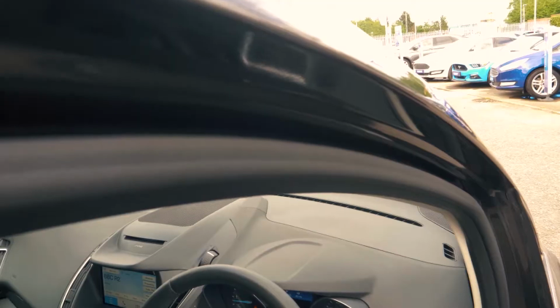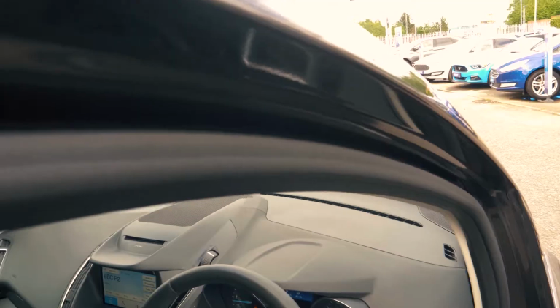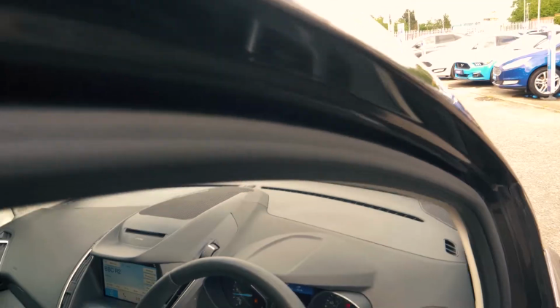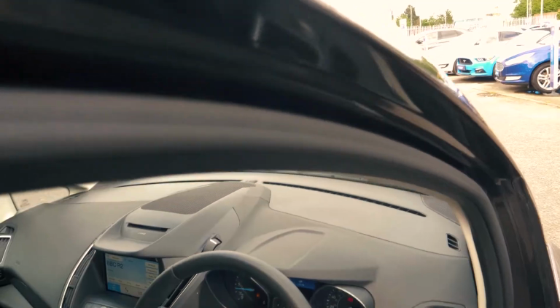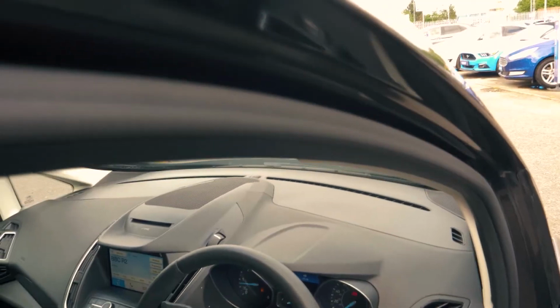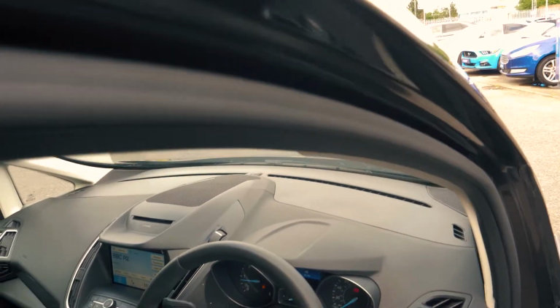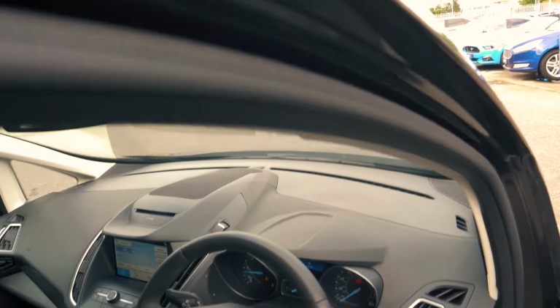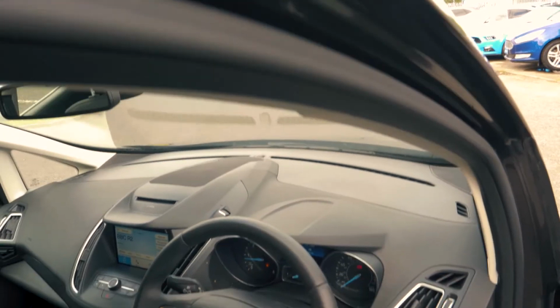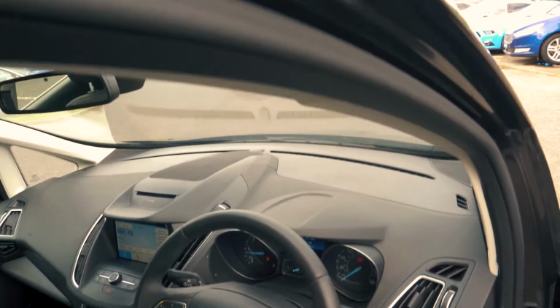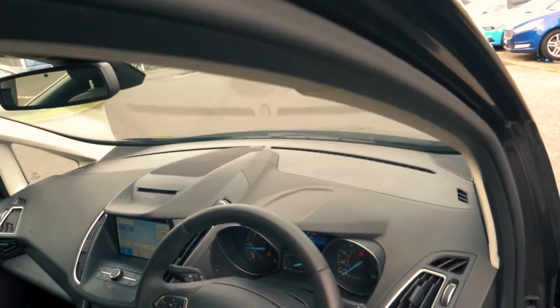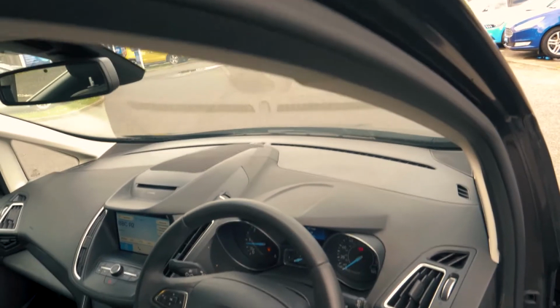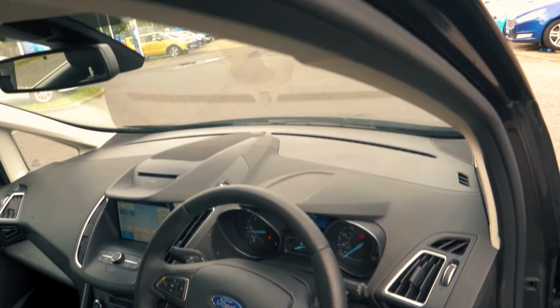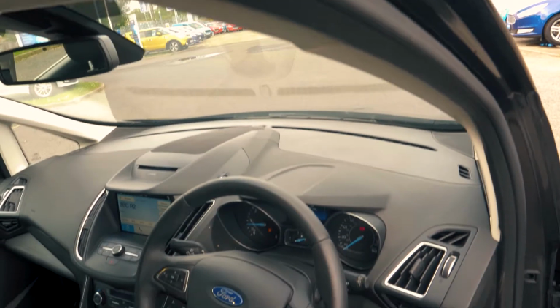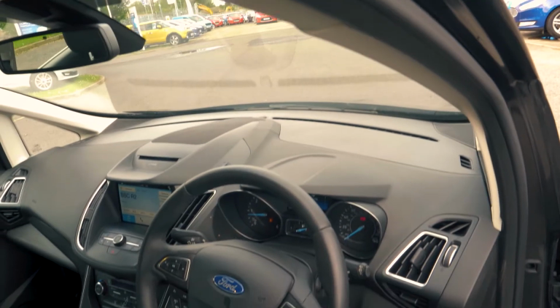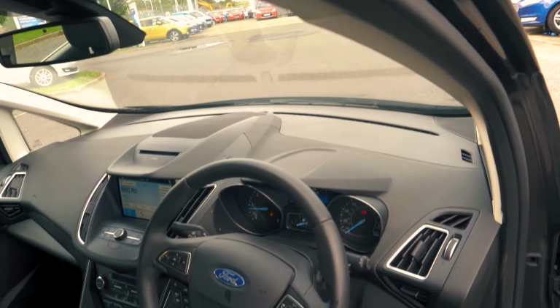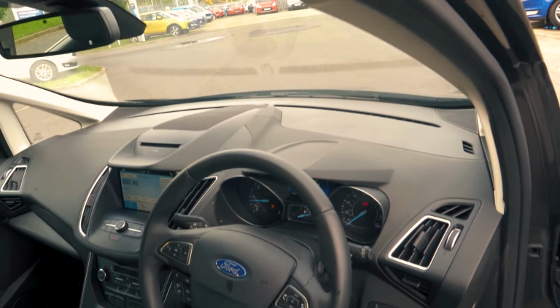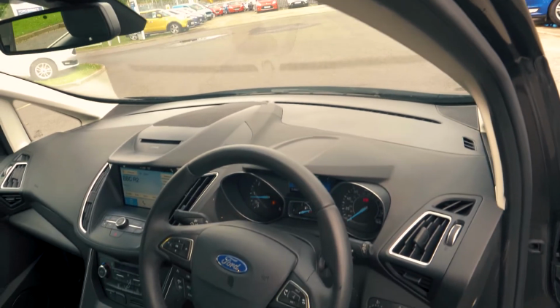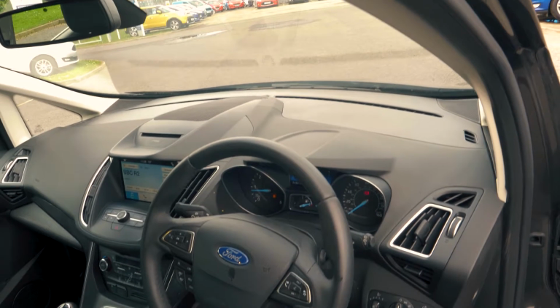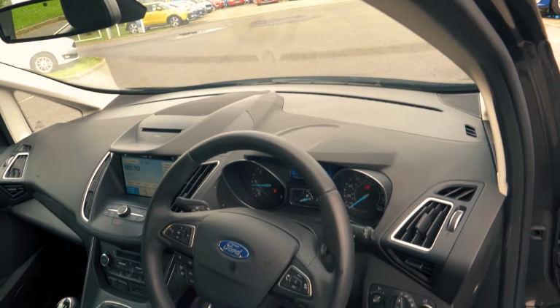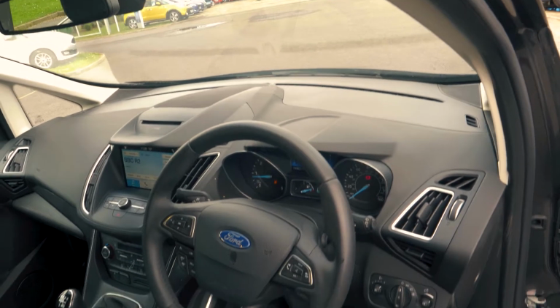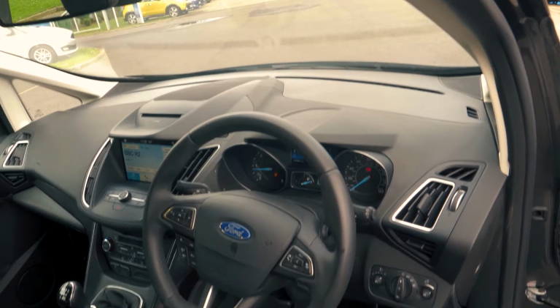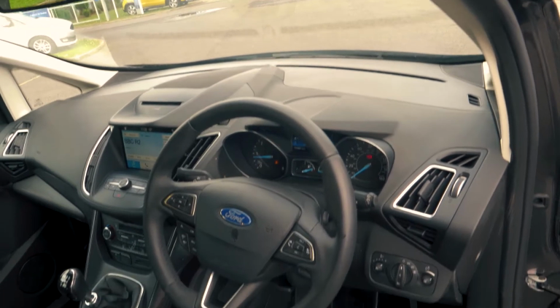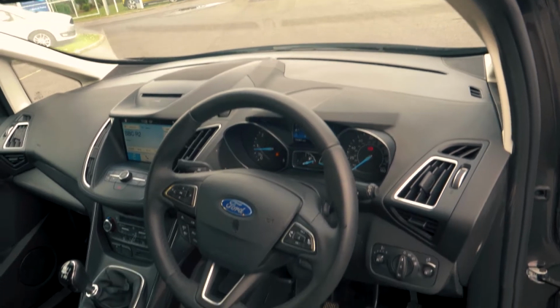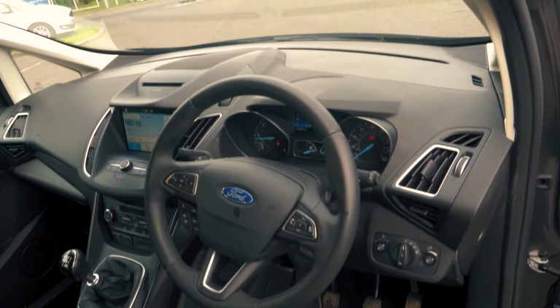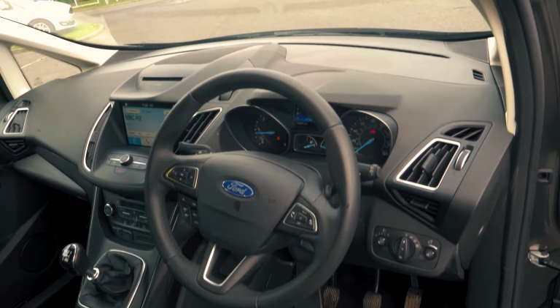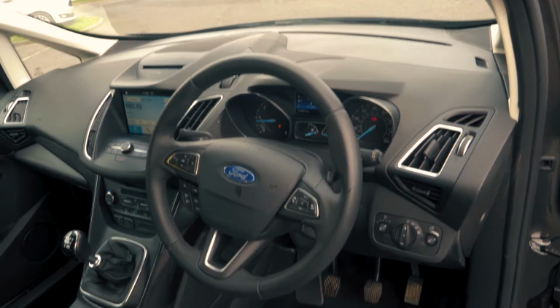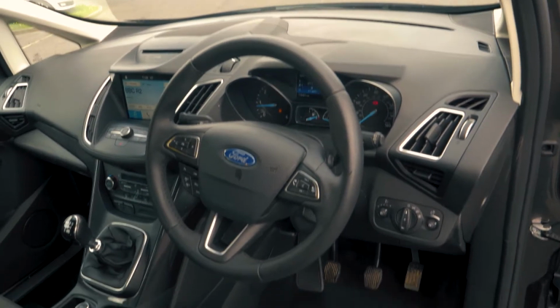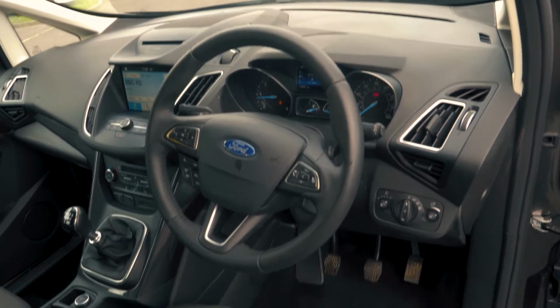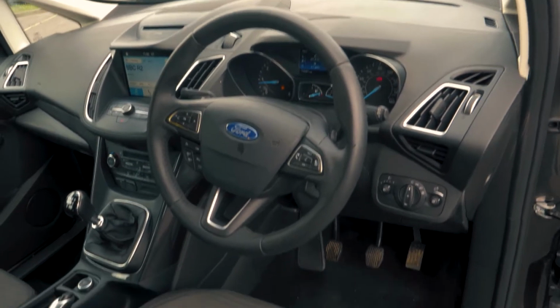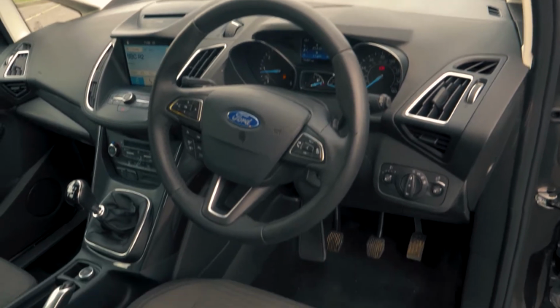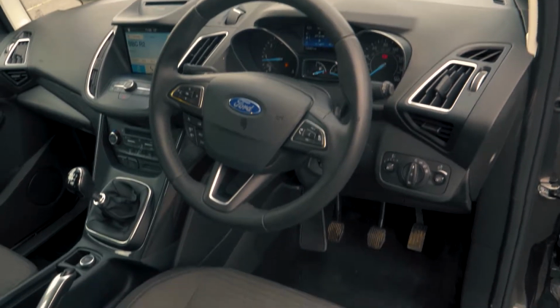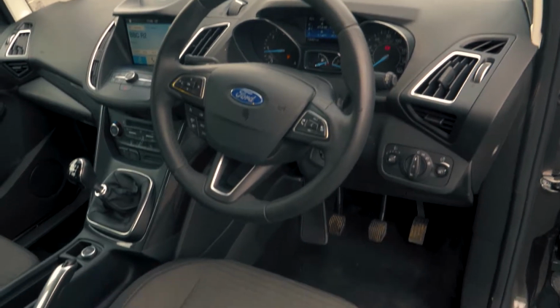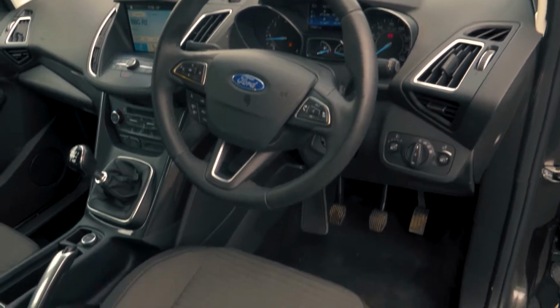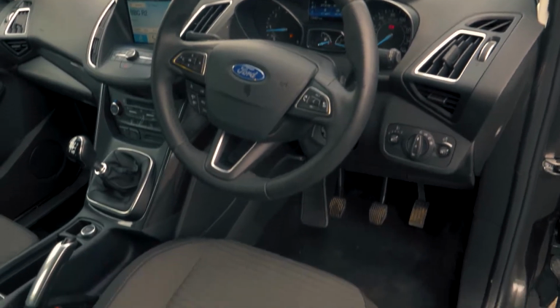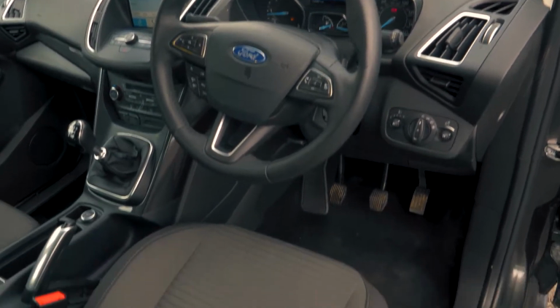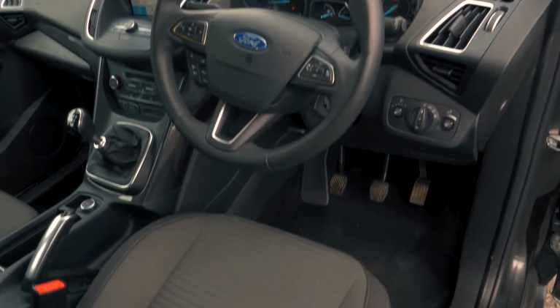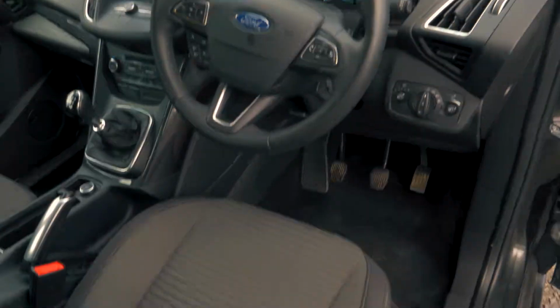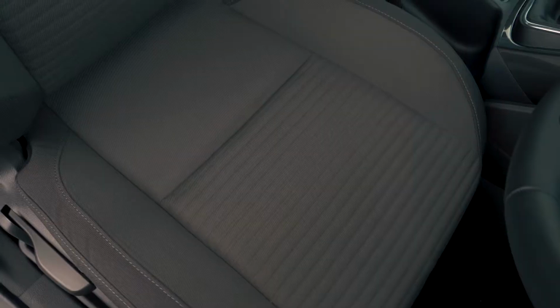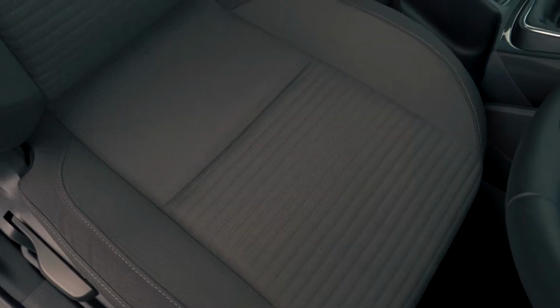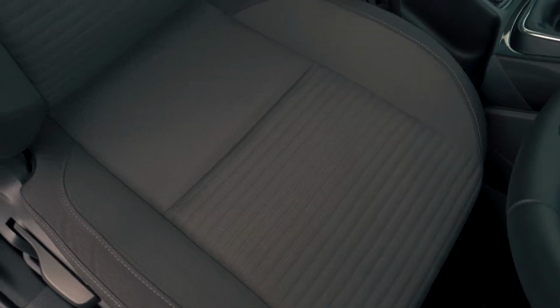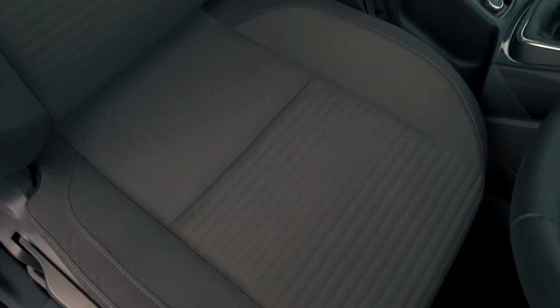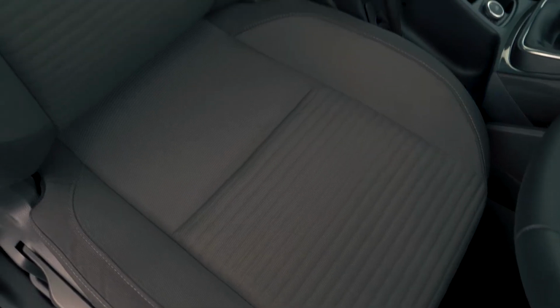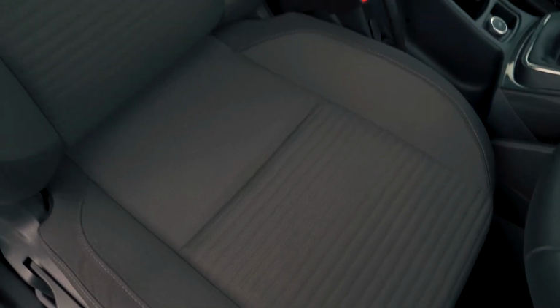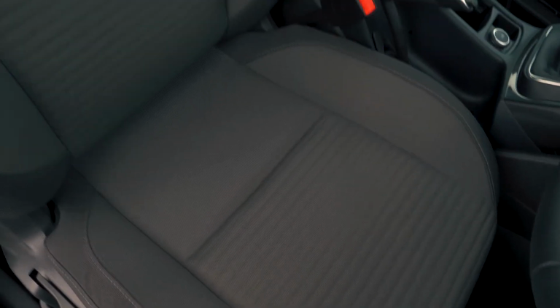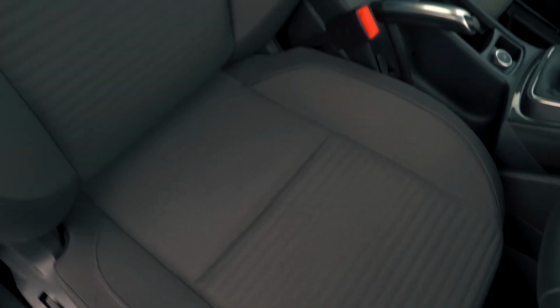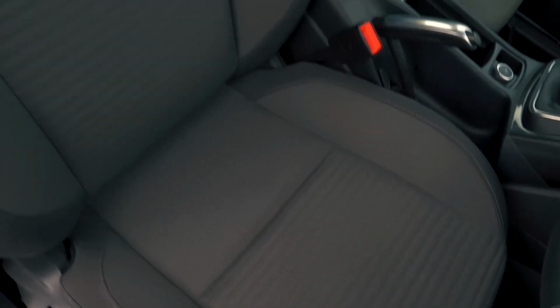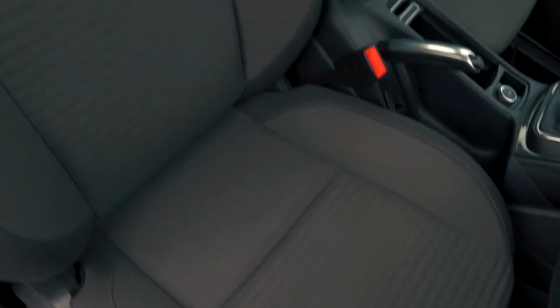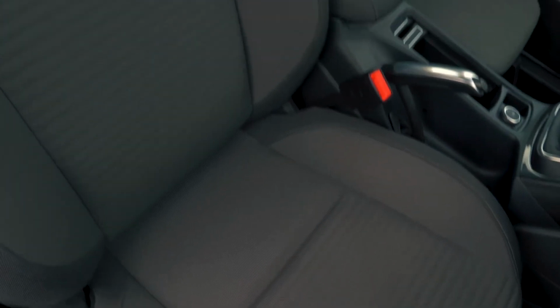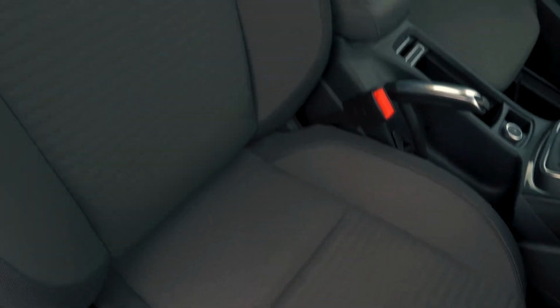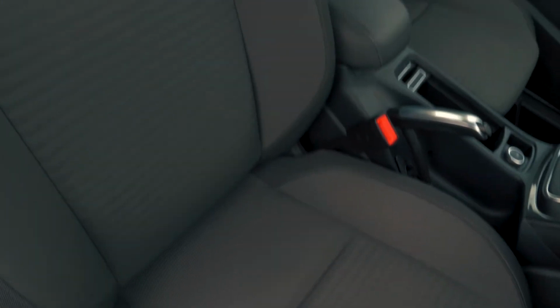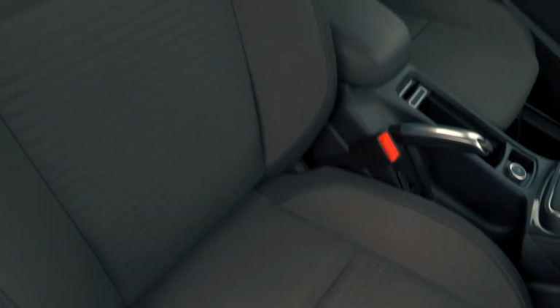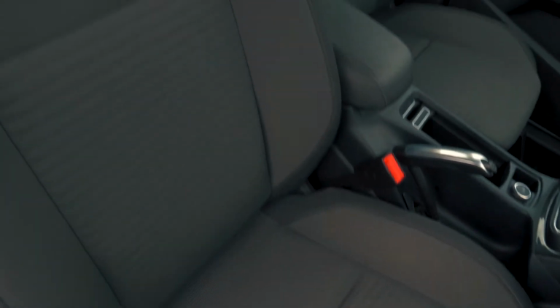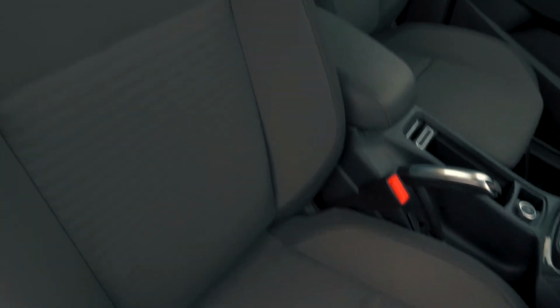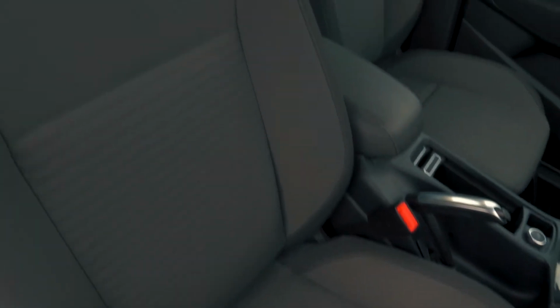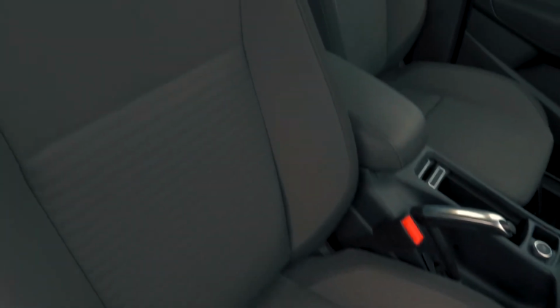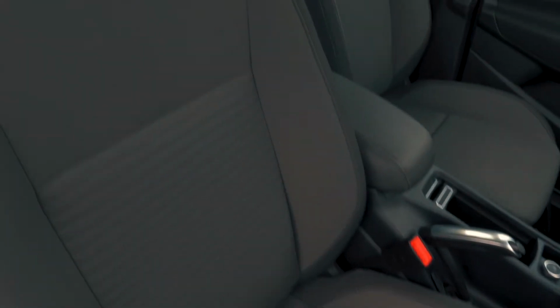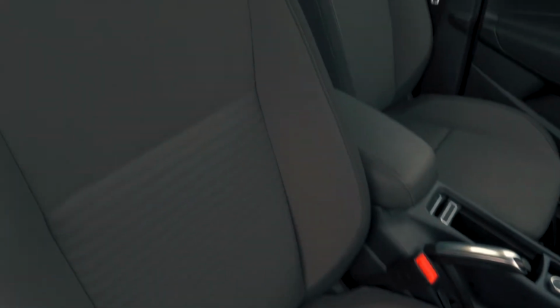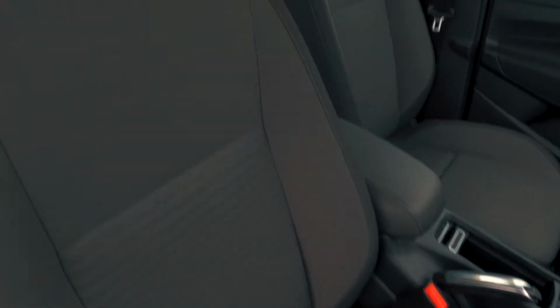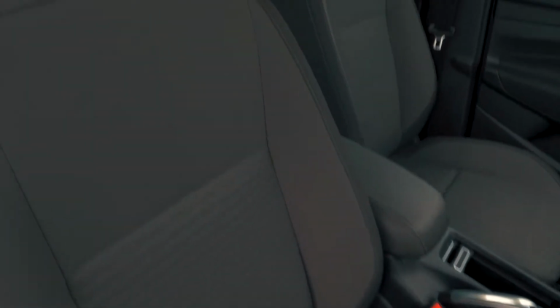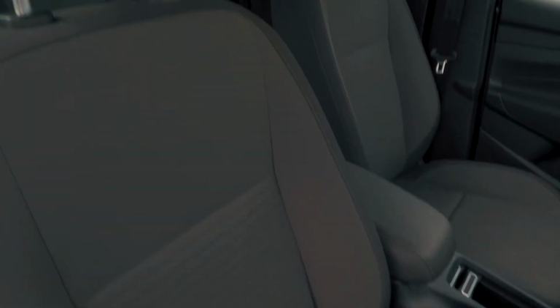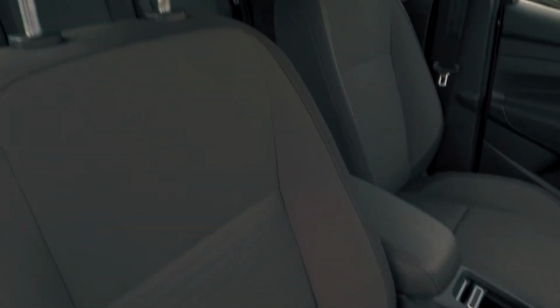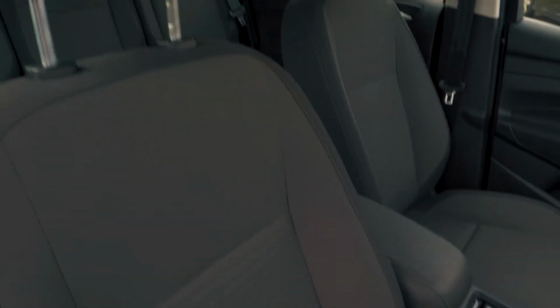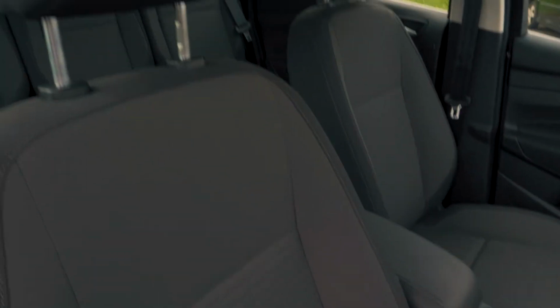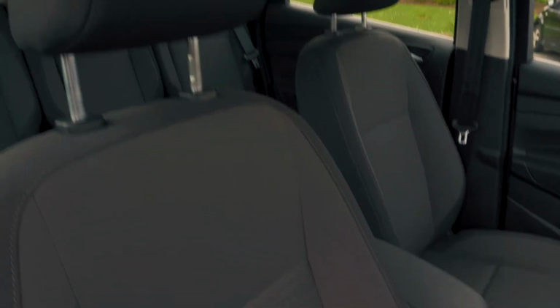This vehicle has a very spacious and comfortable feeling interior, both in the front and in the back.